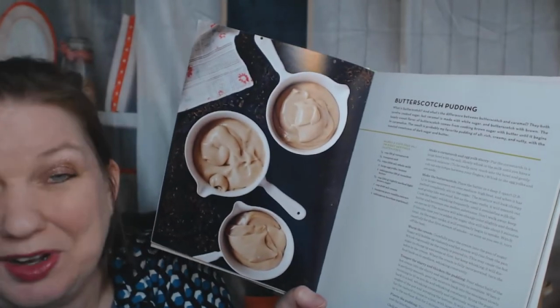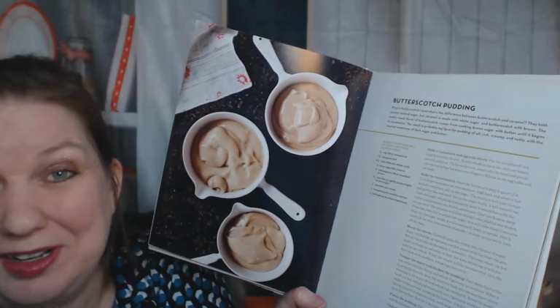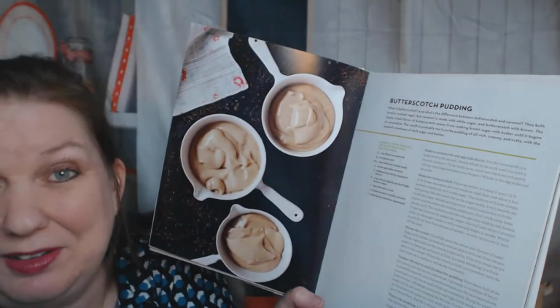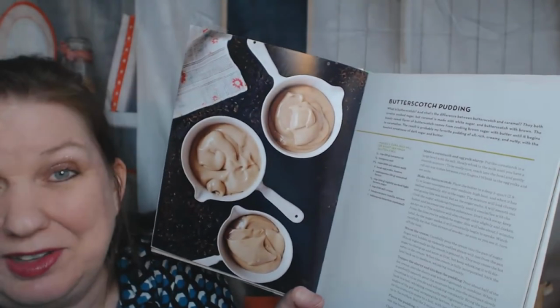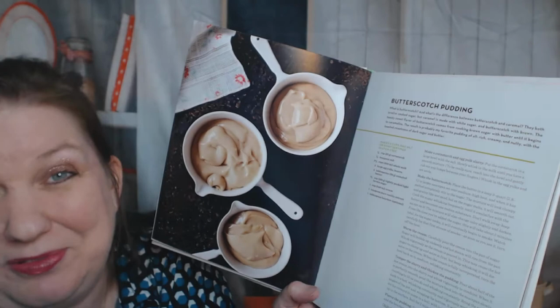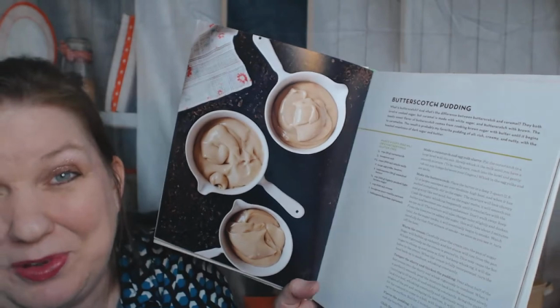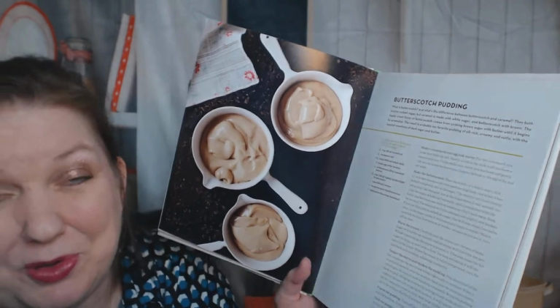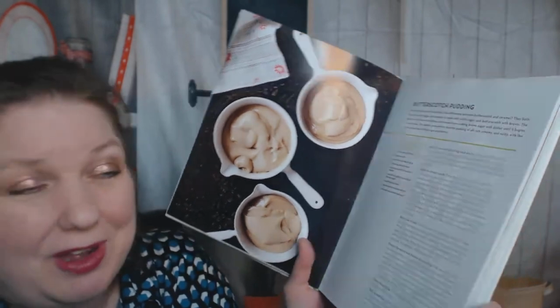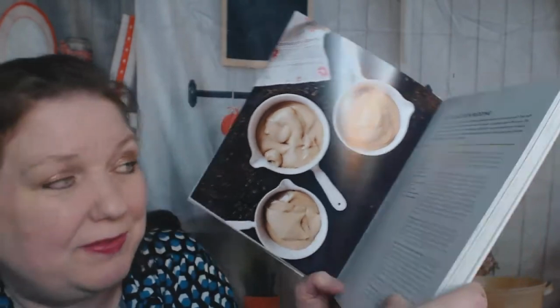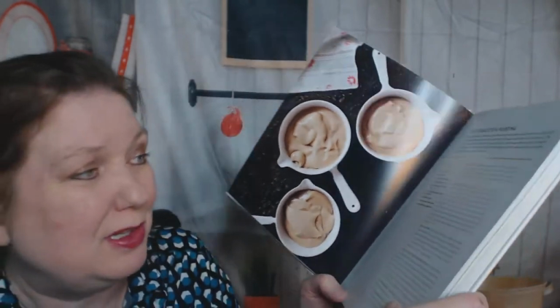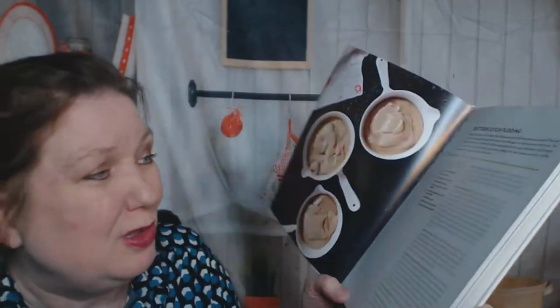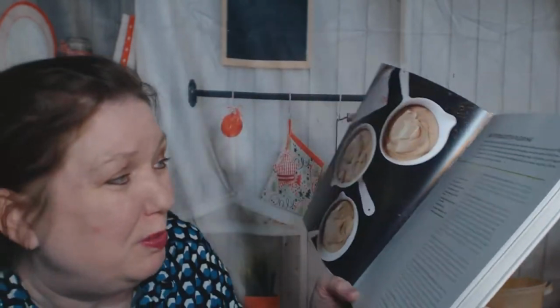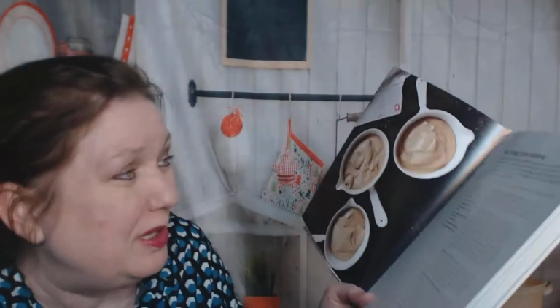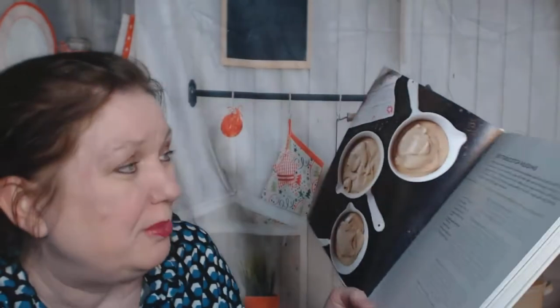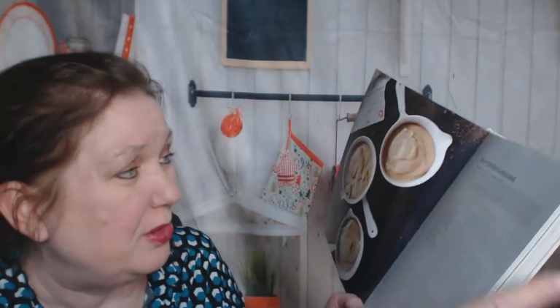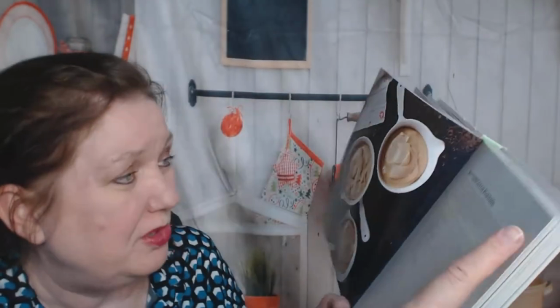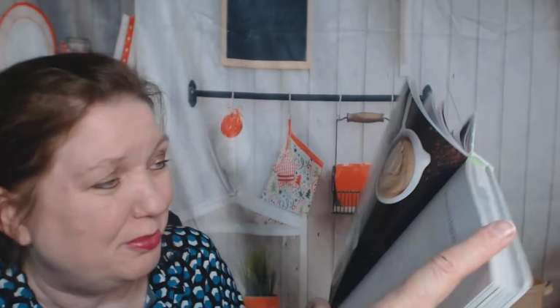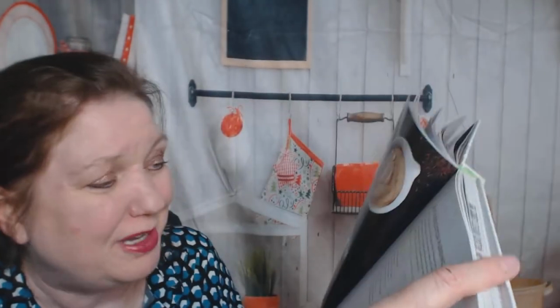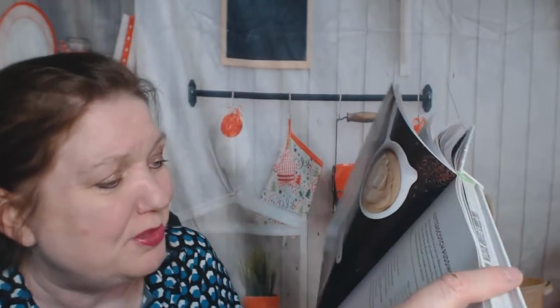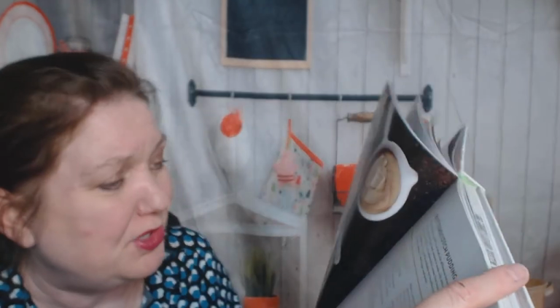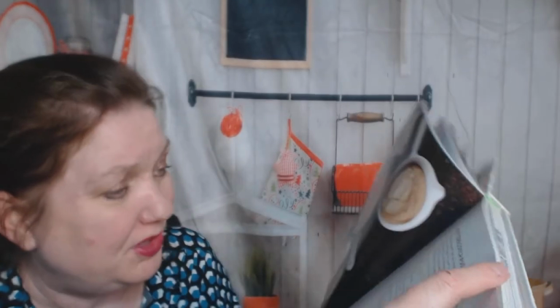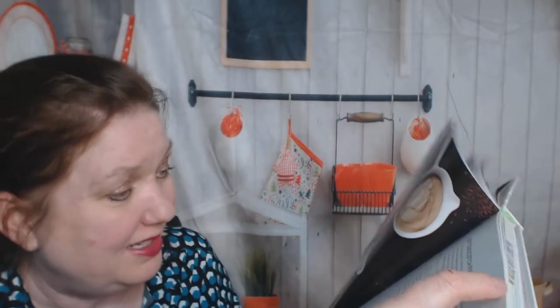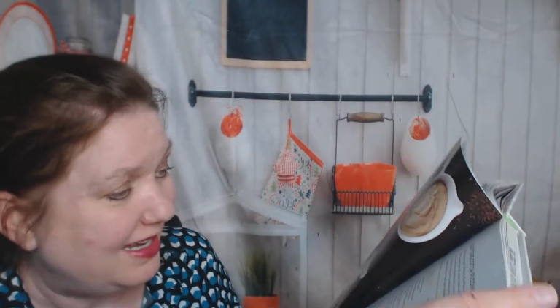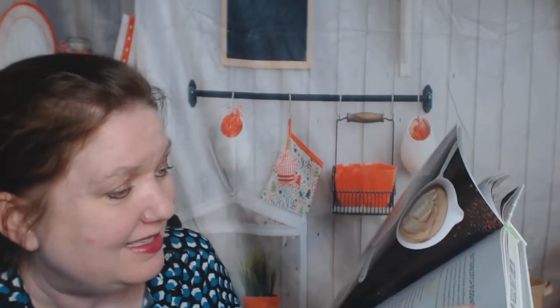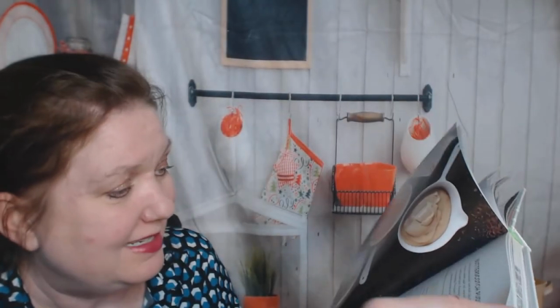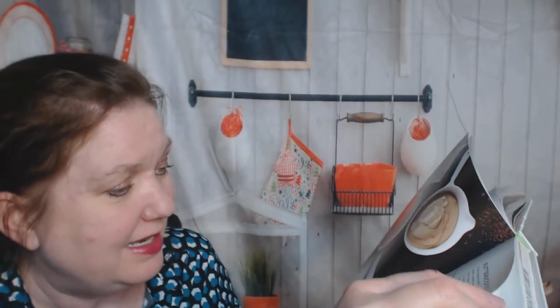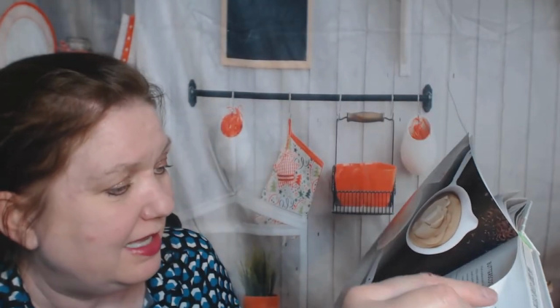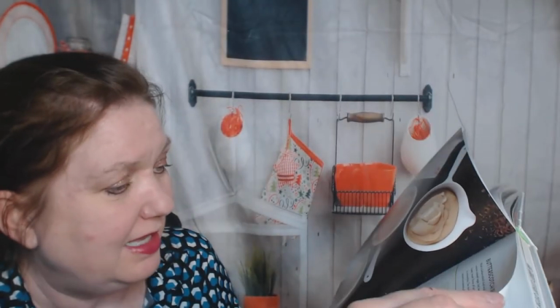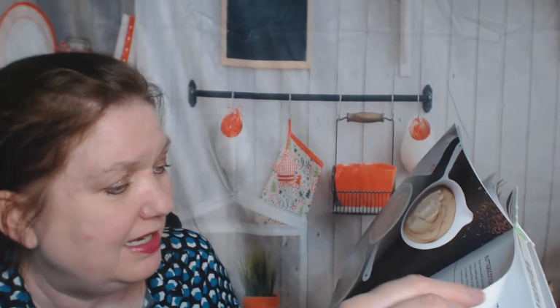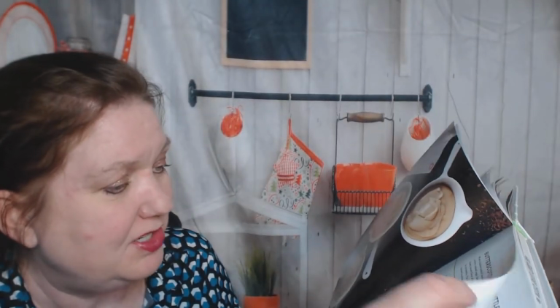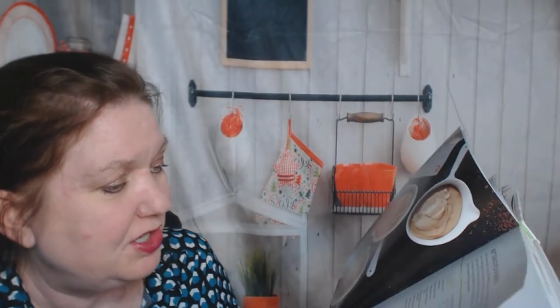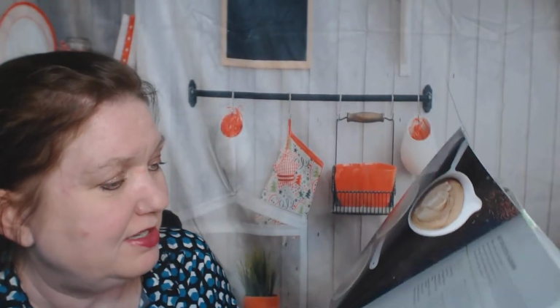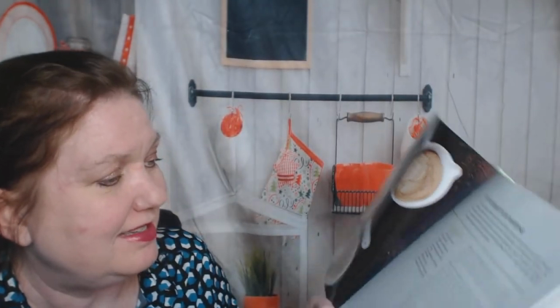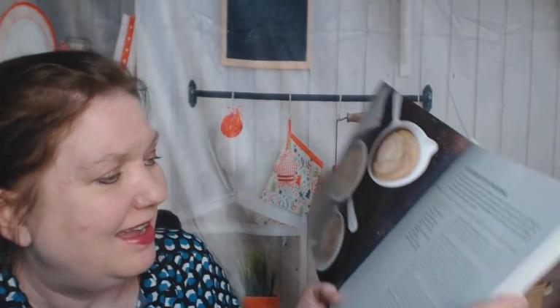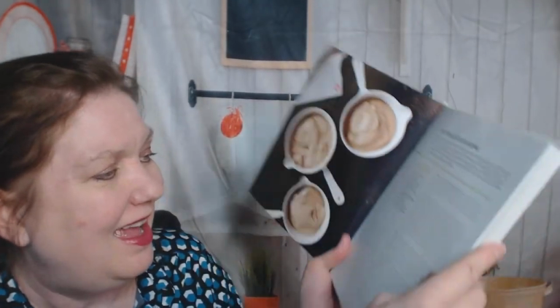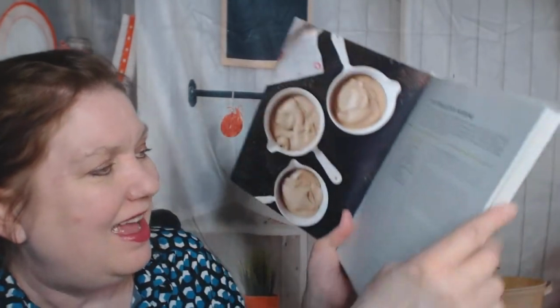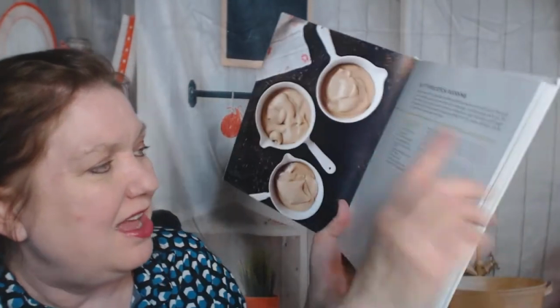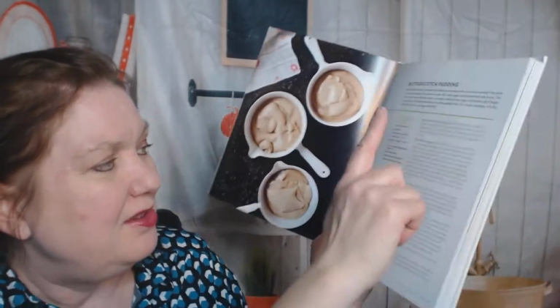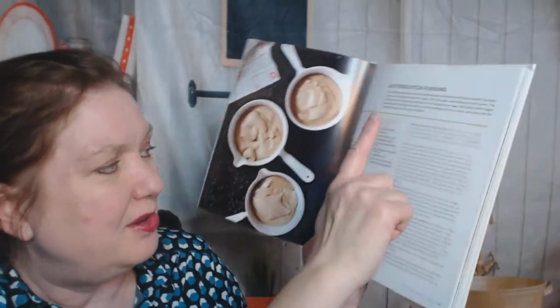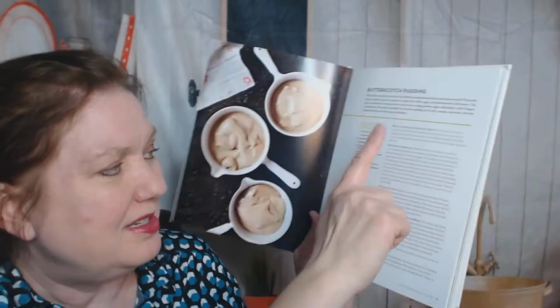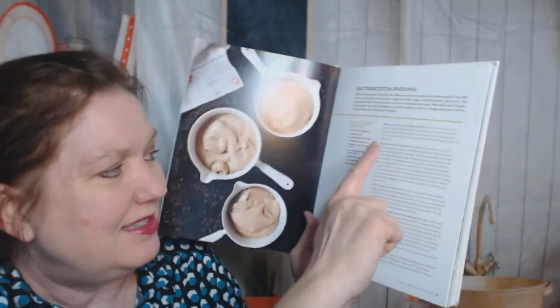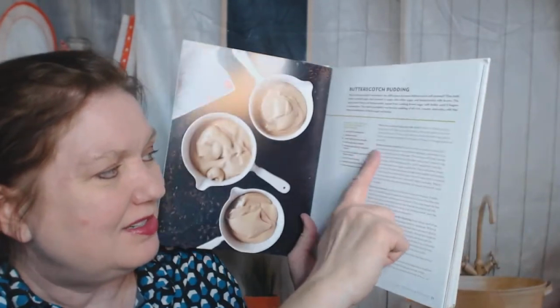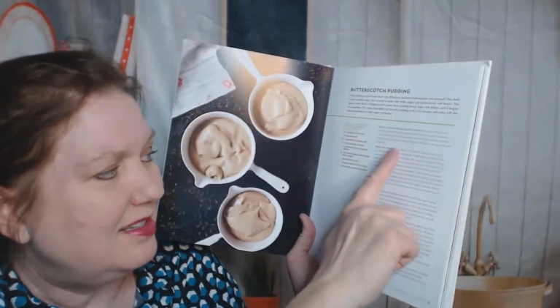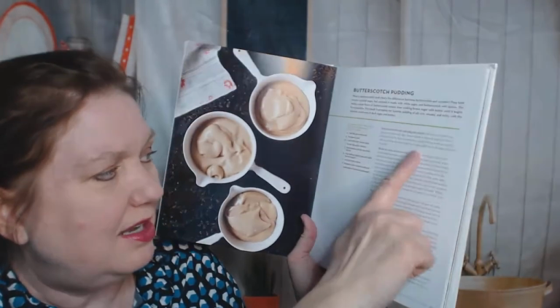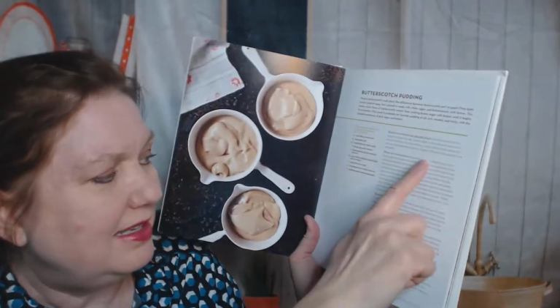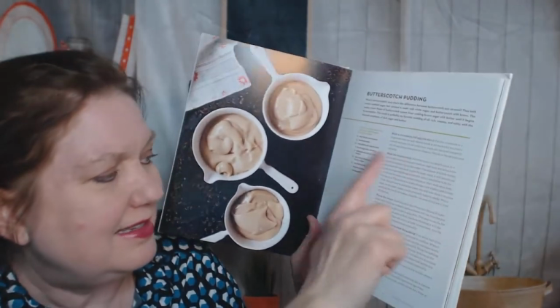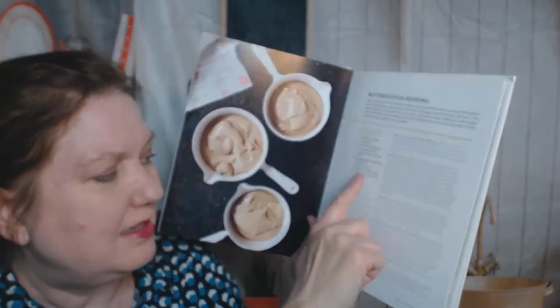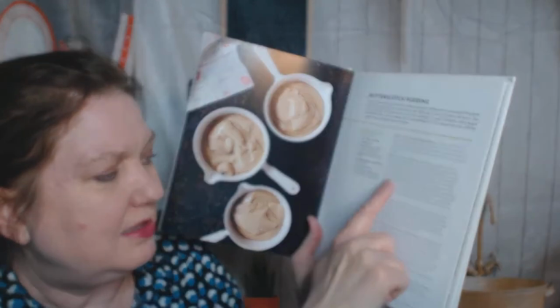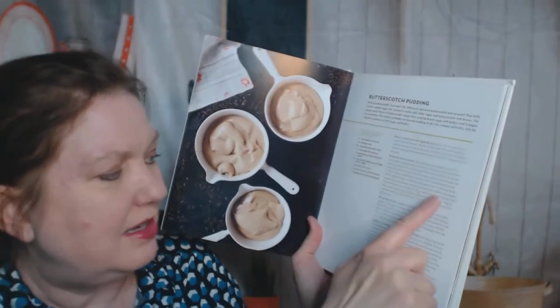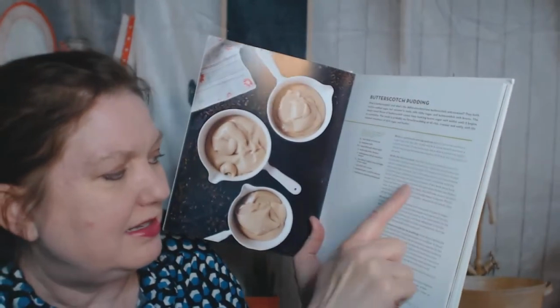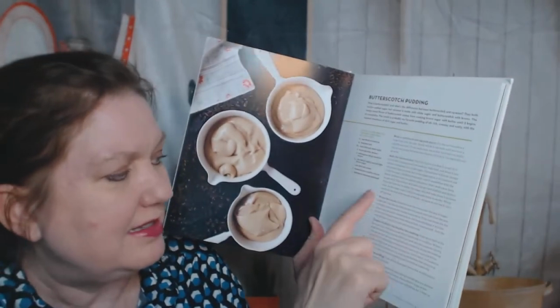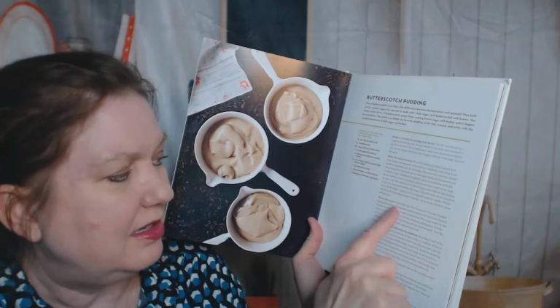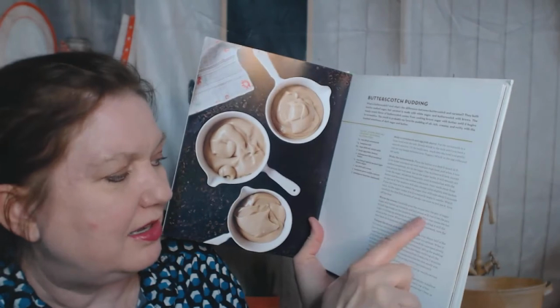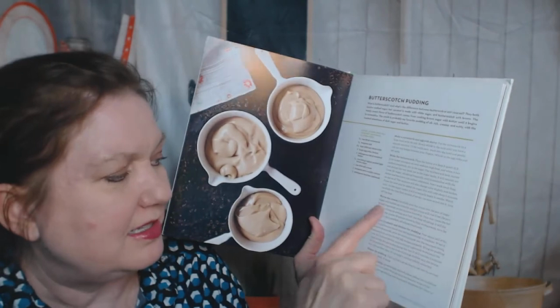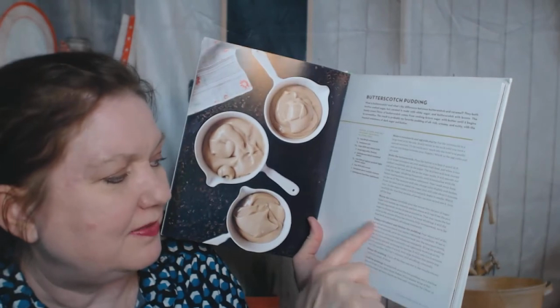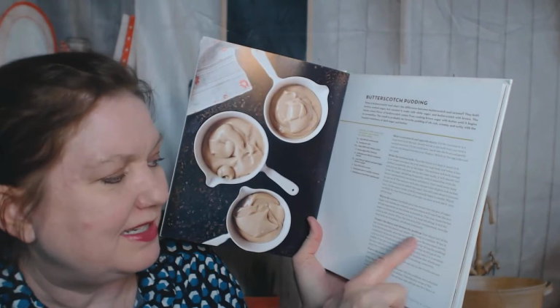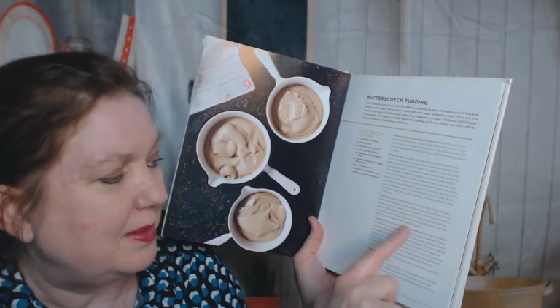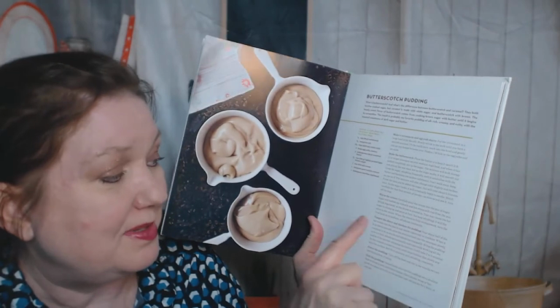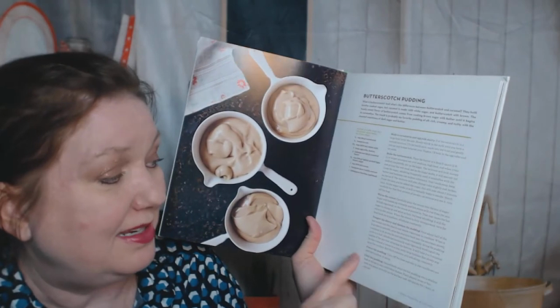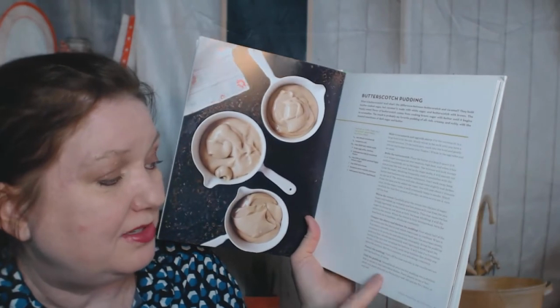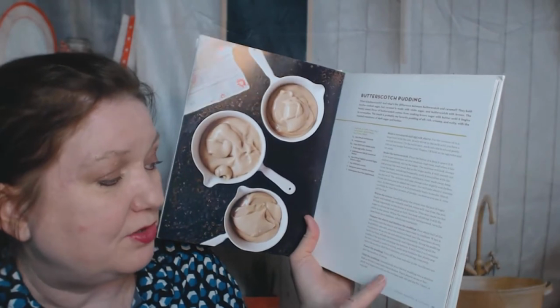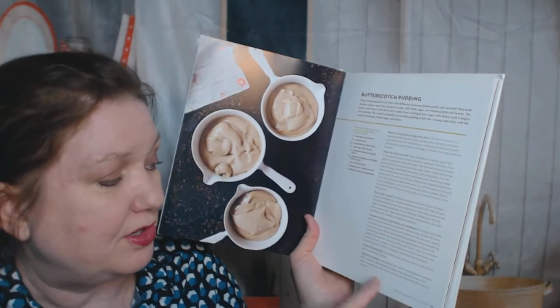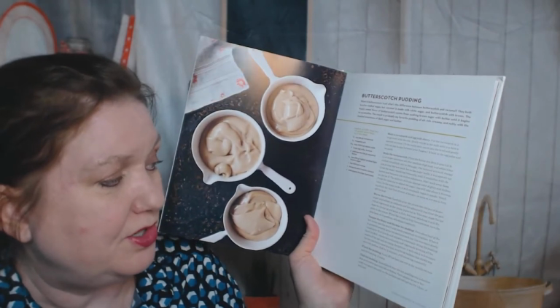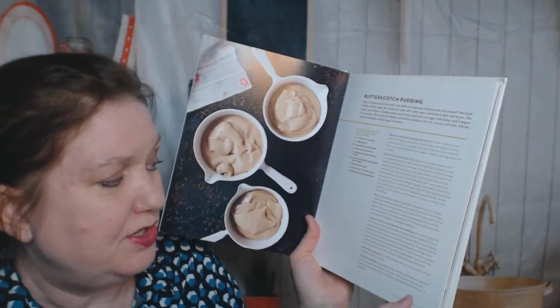It's hard to photograph gloop in a bowl, but I'm sure it tastes delicious. Notice there's lots and lots of steps and instructions.